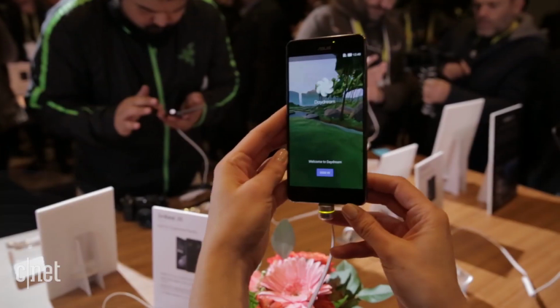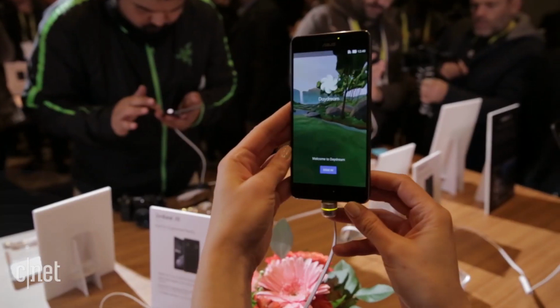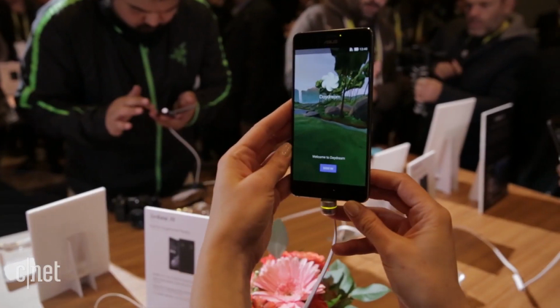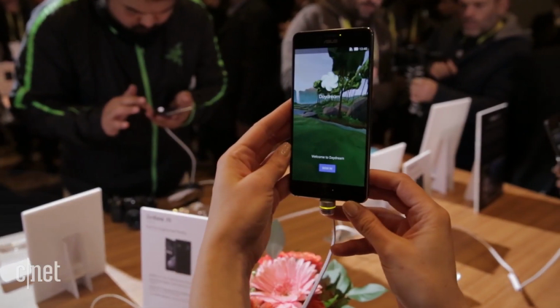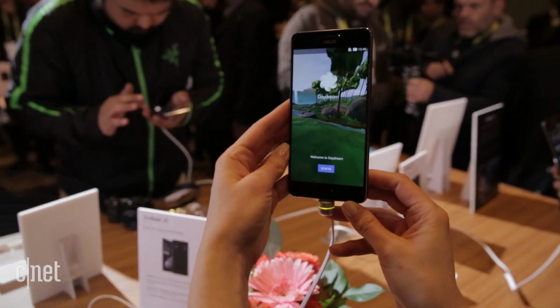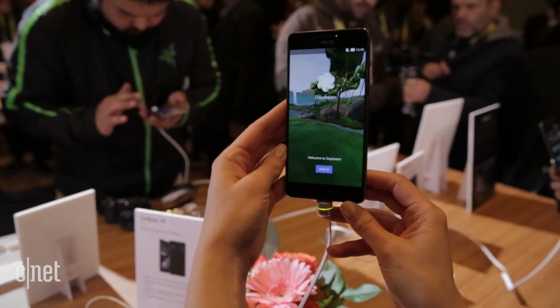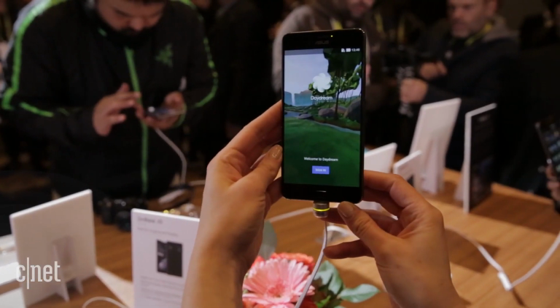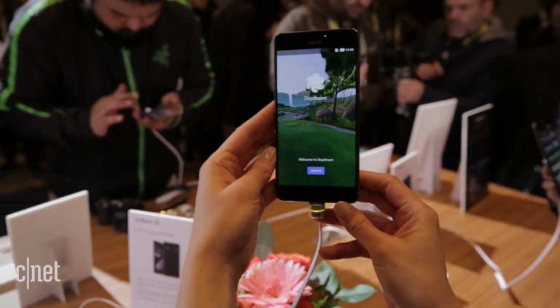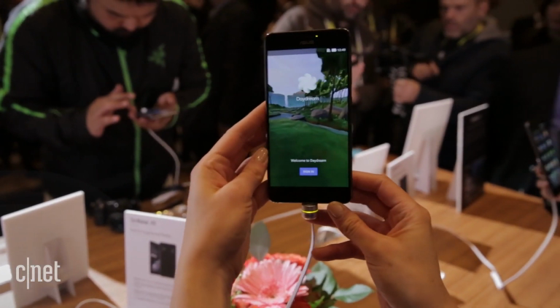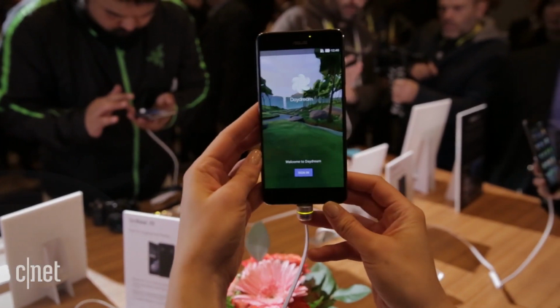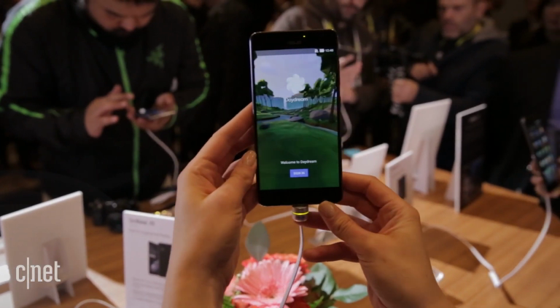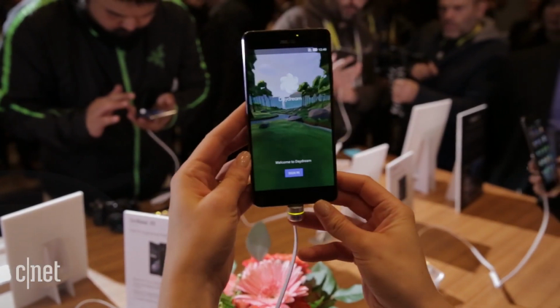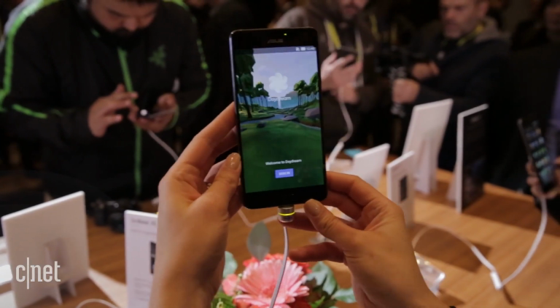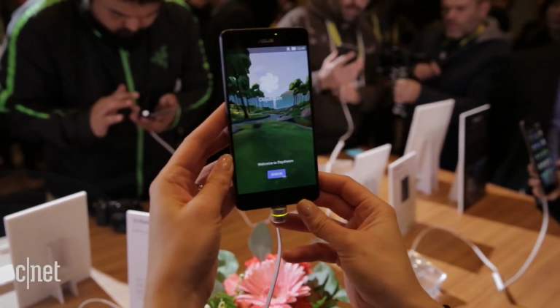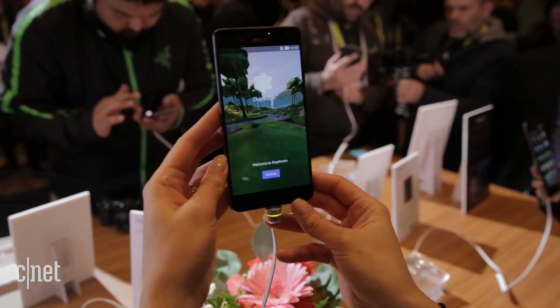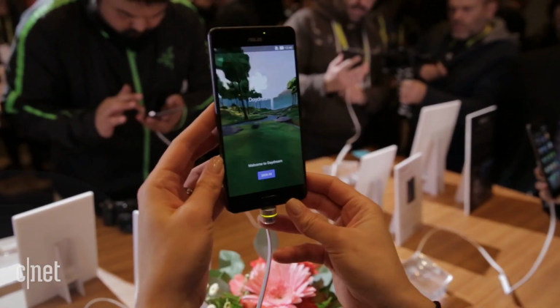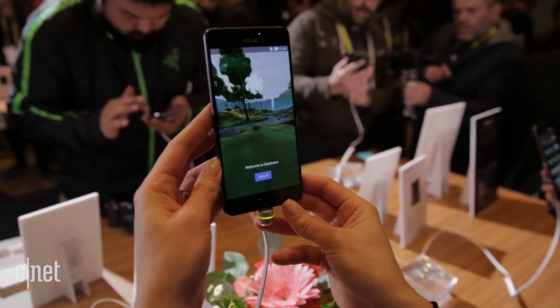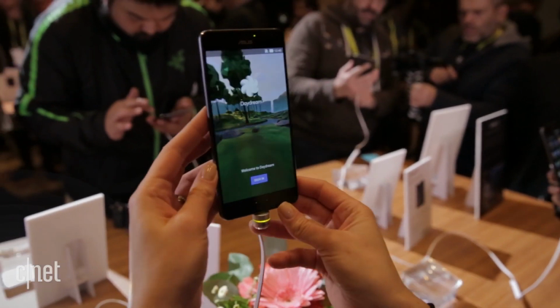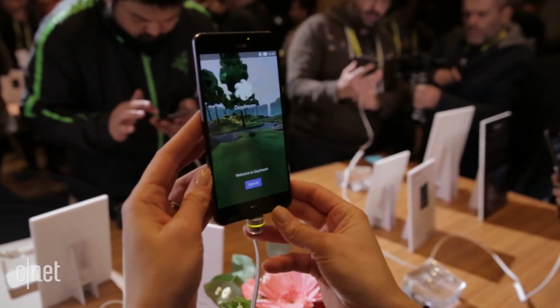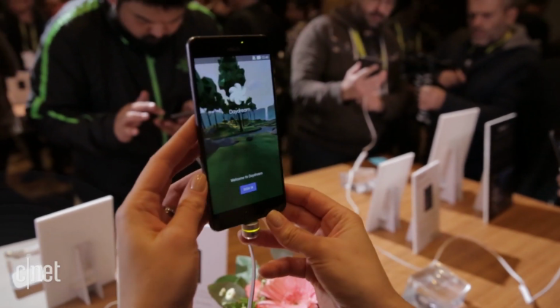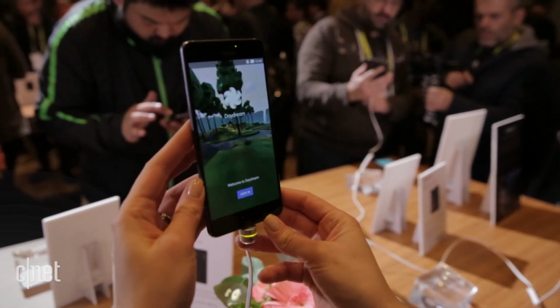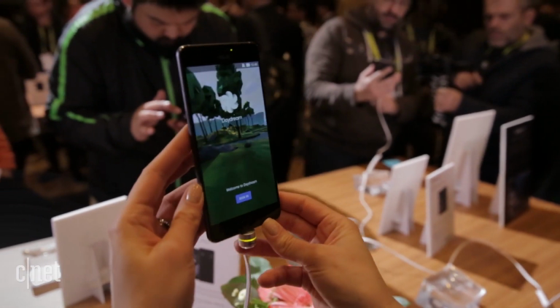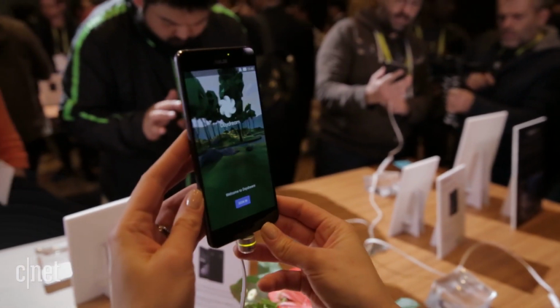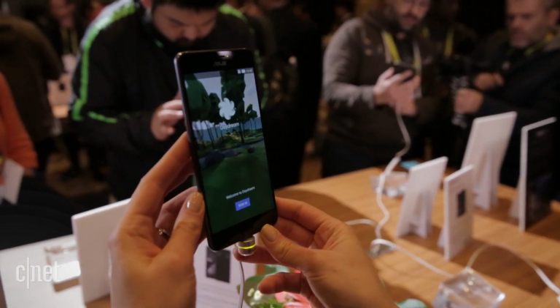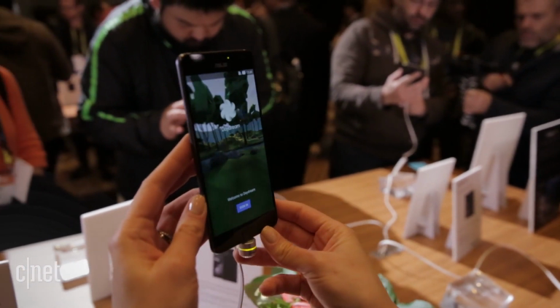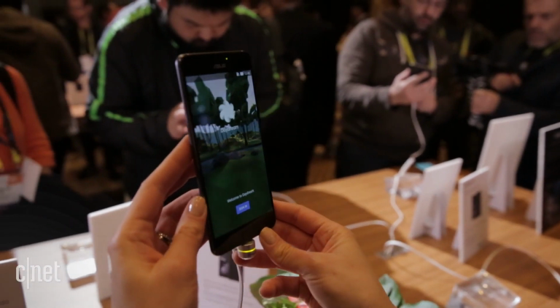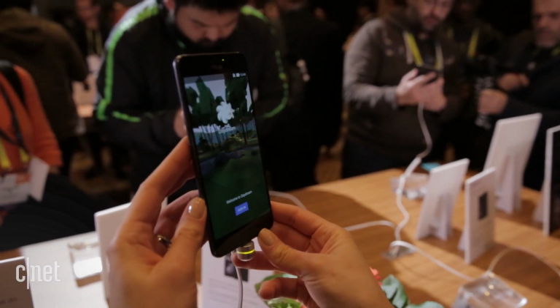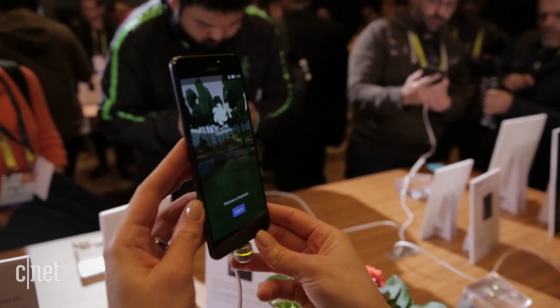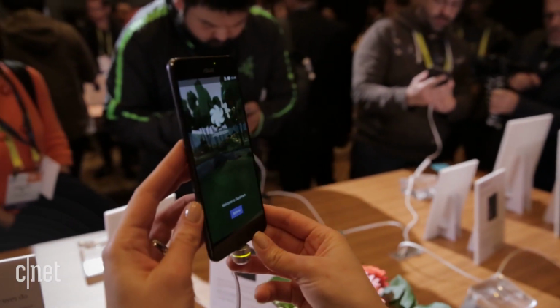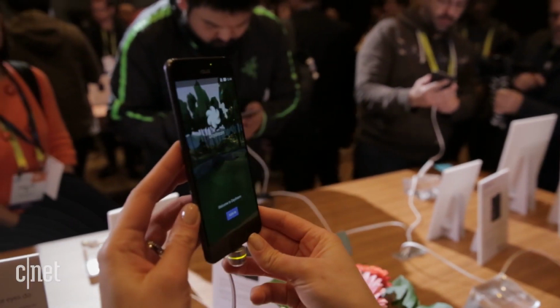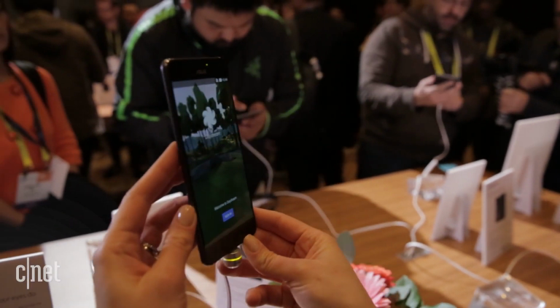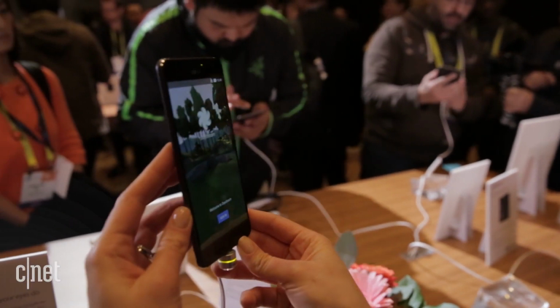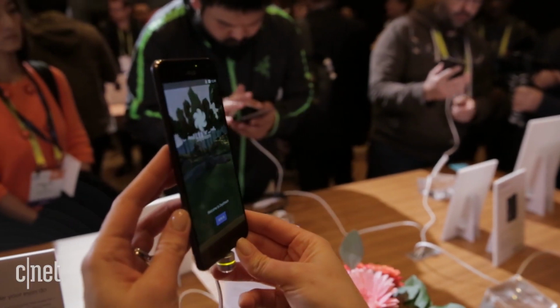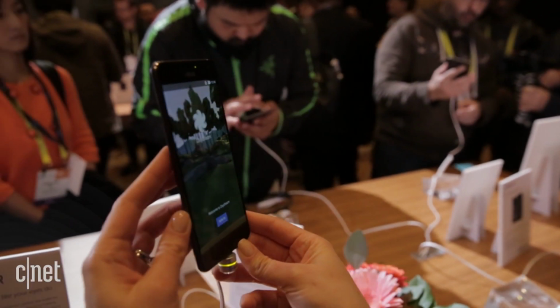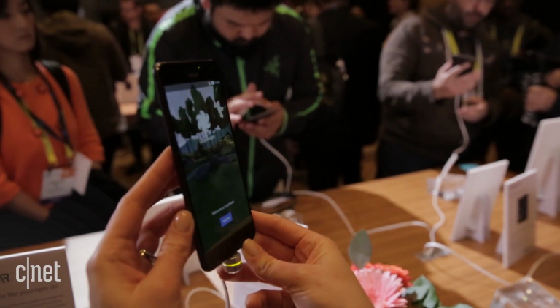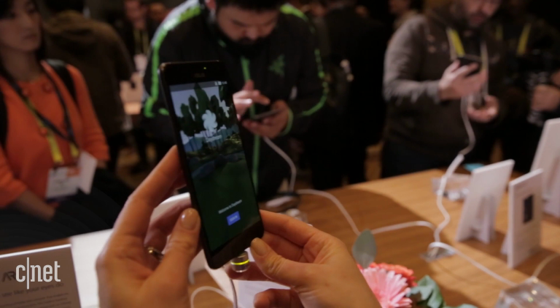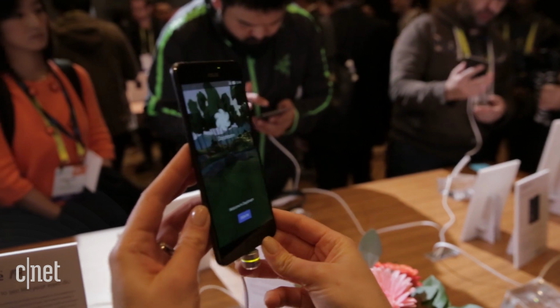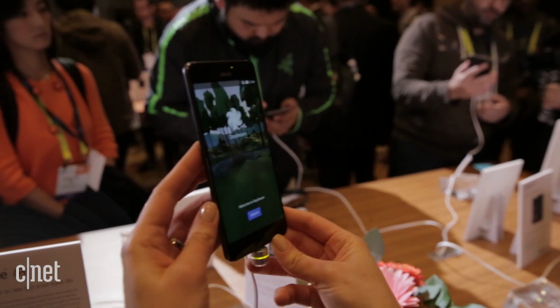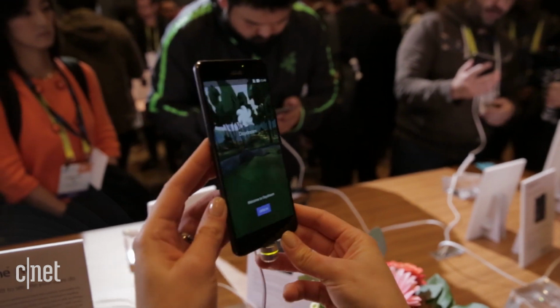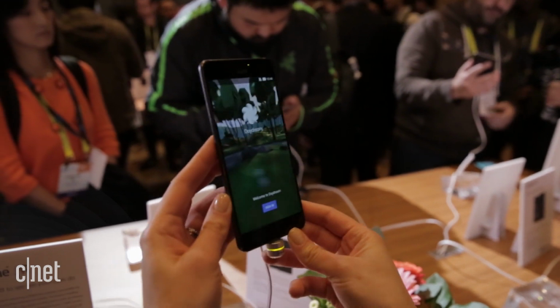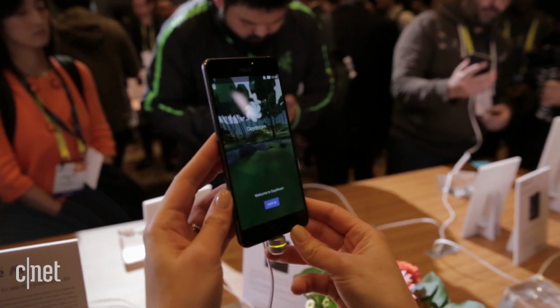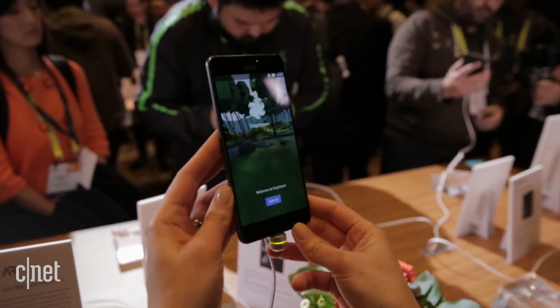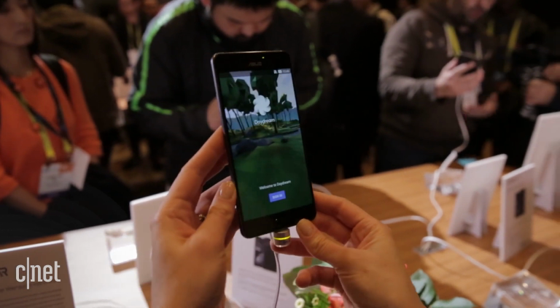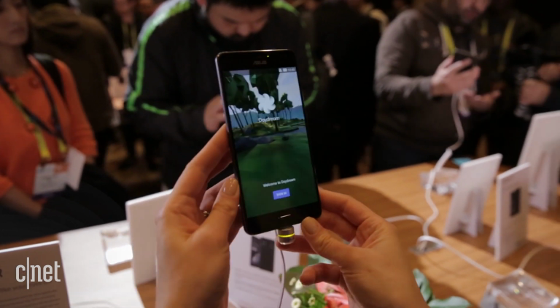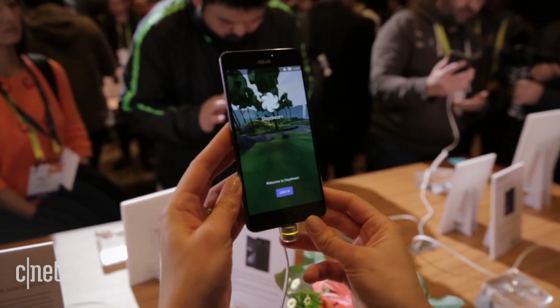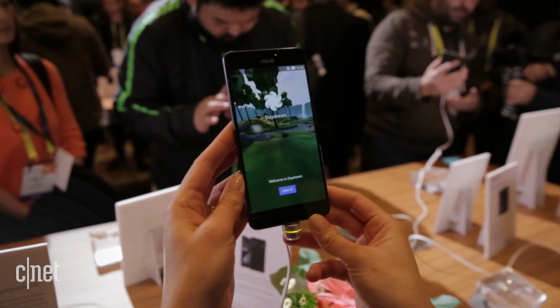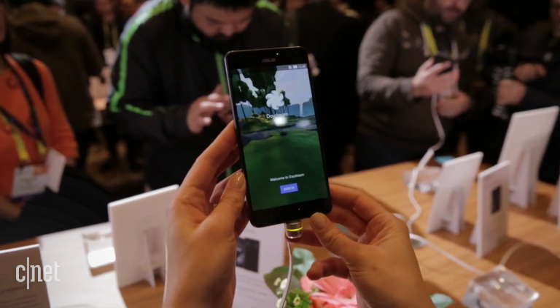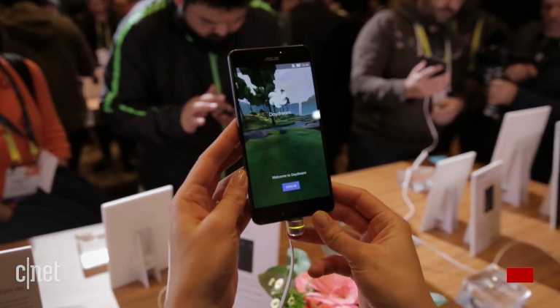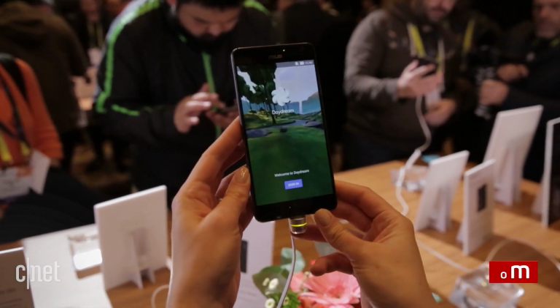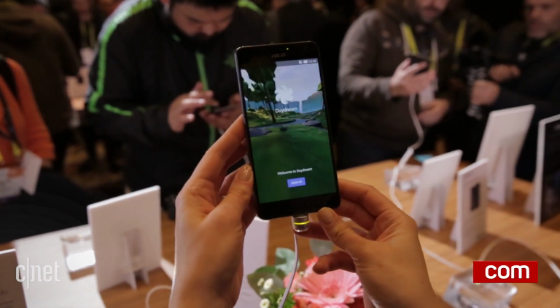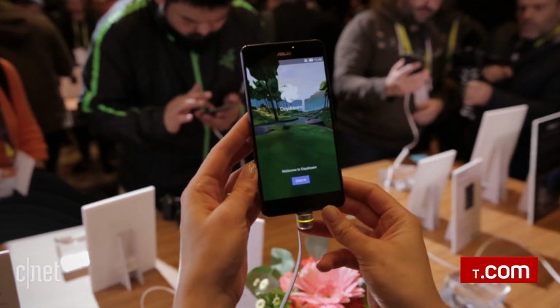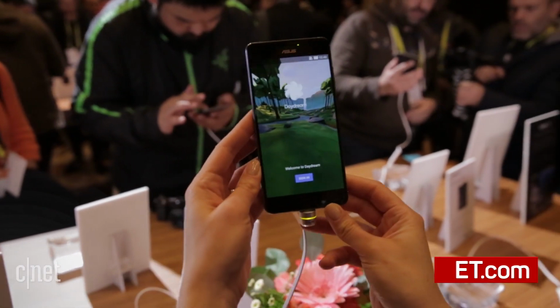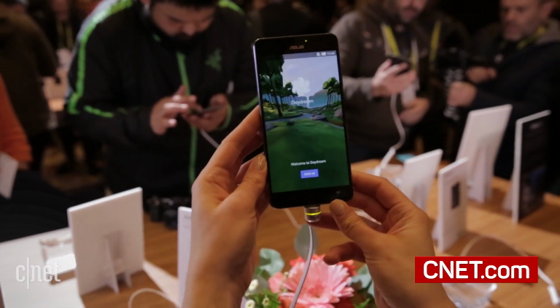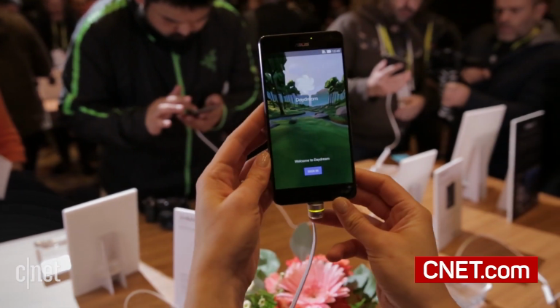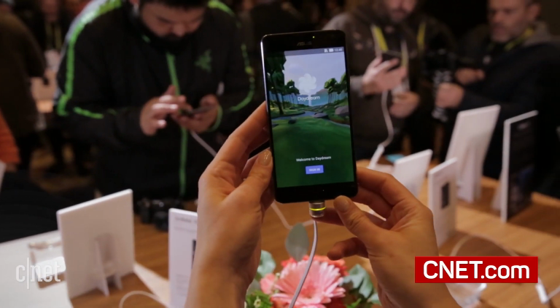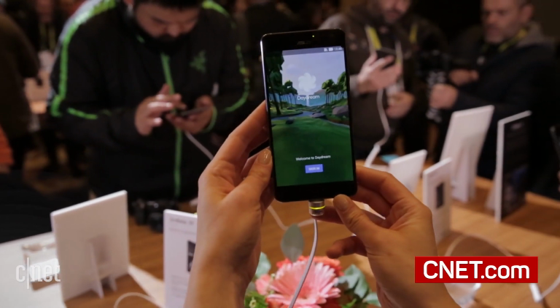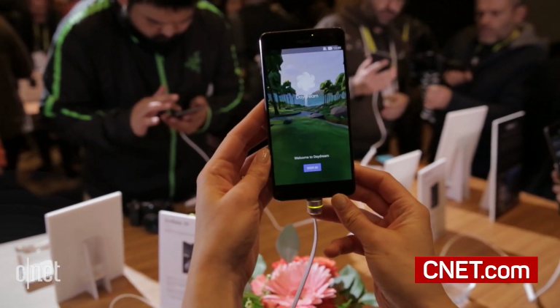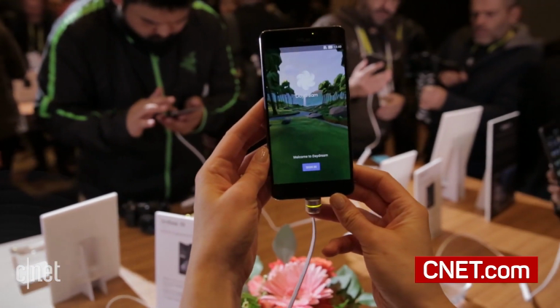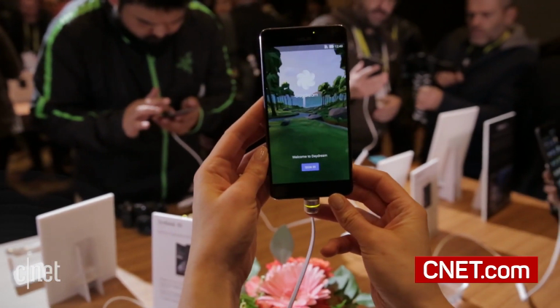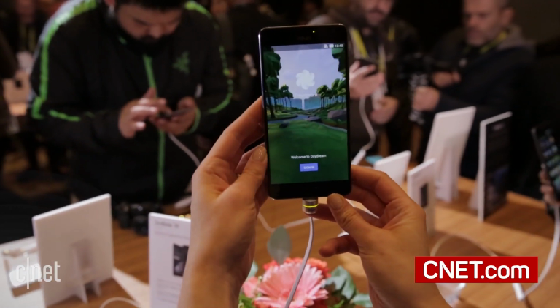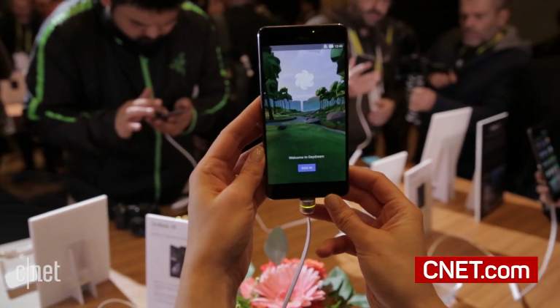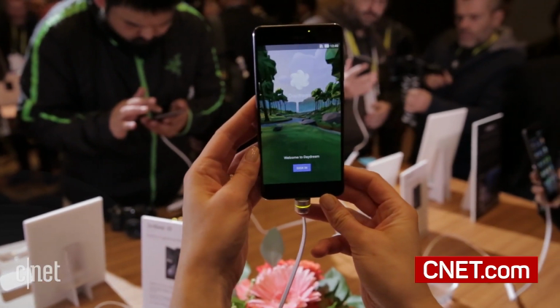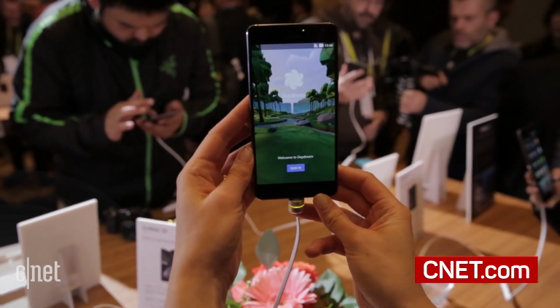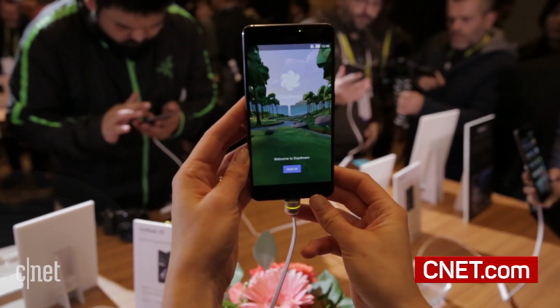We still don't know how much this phone is going to cost, but it will be available in Q2 of this year.